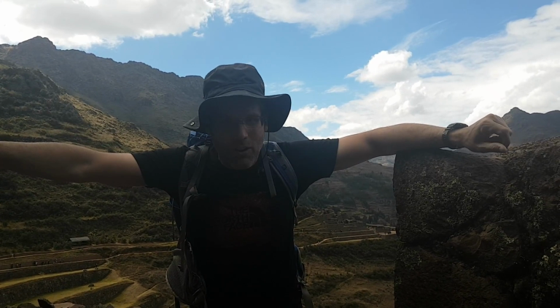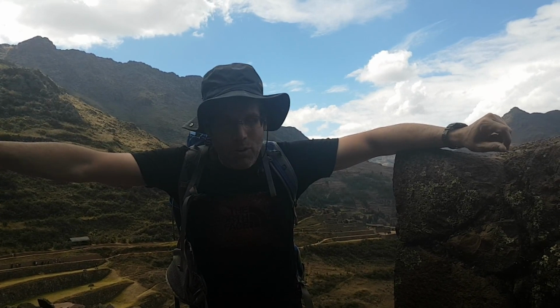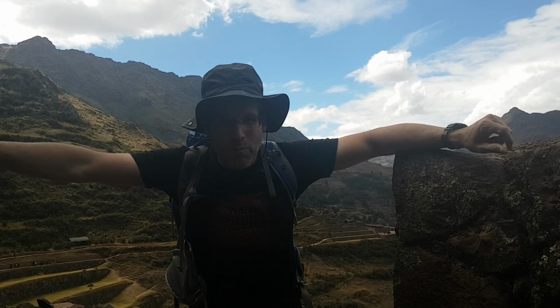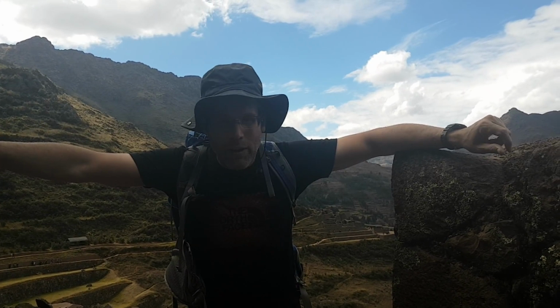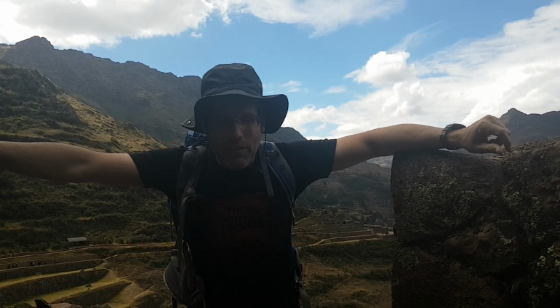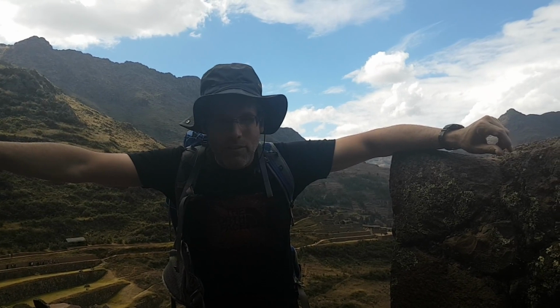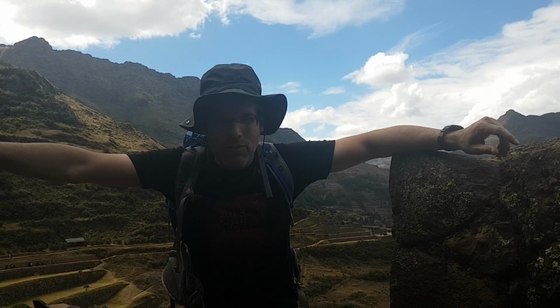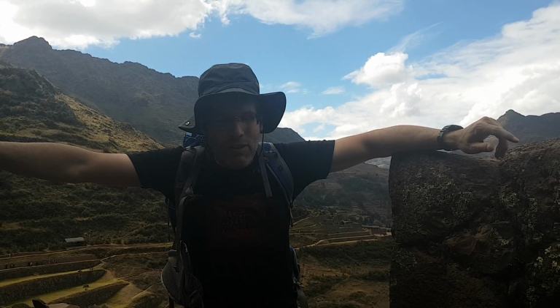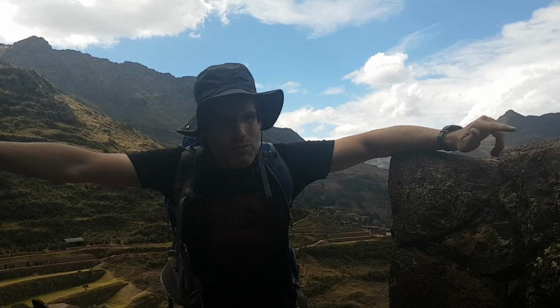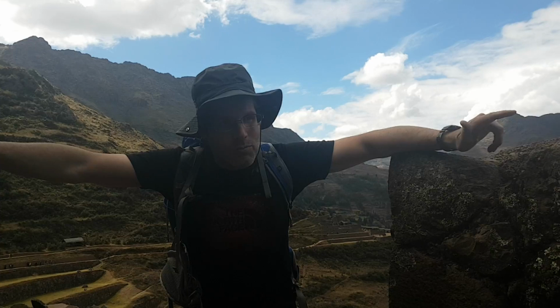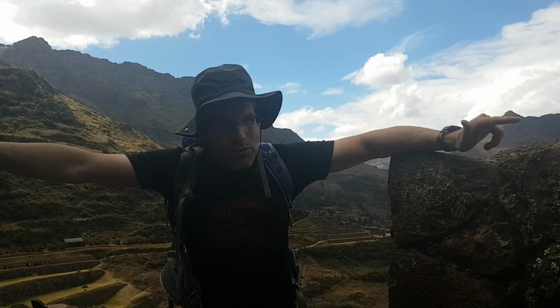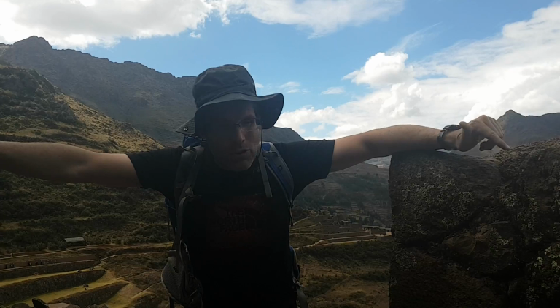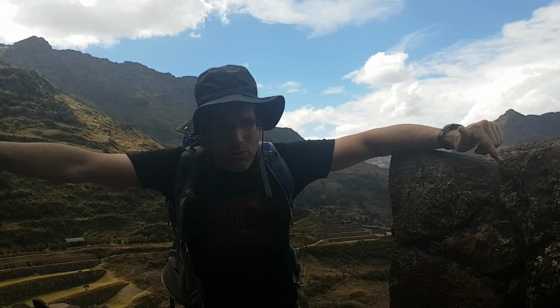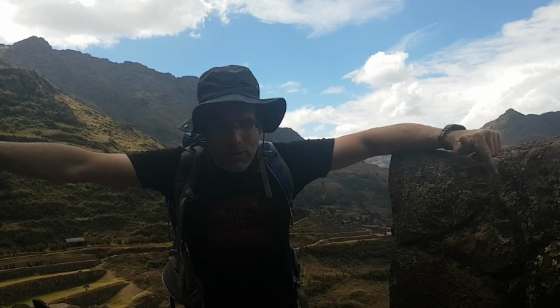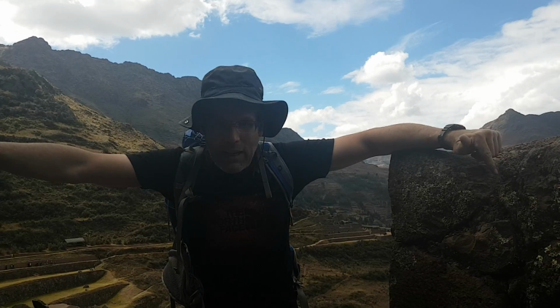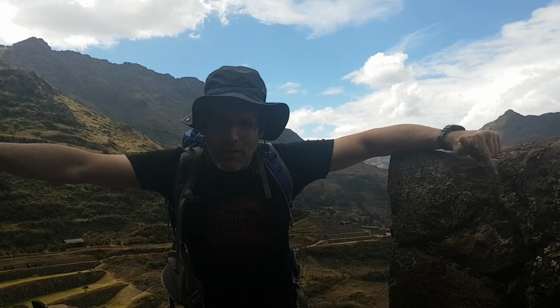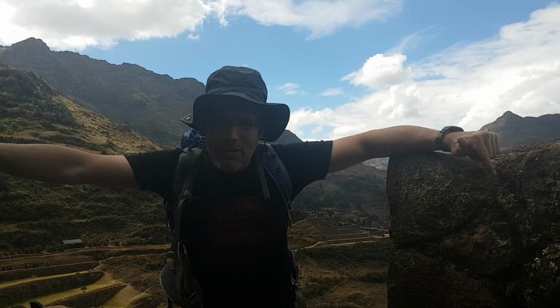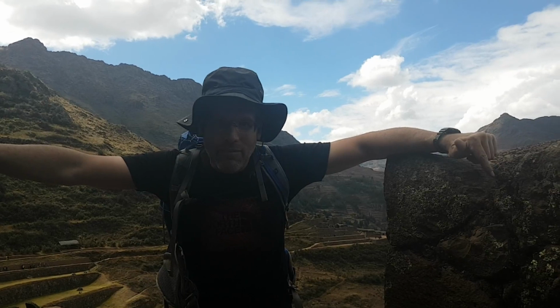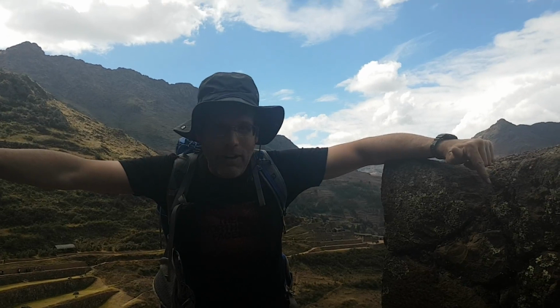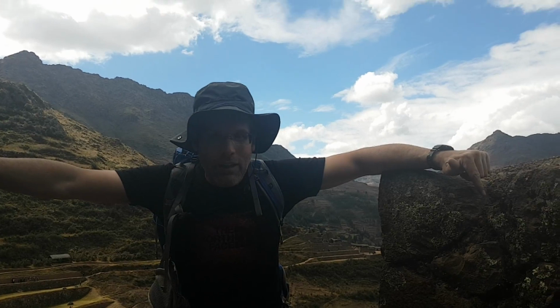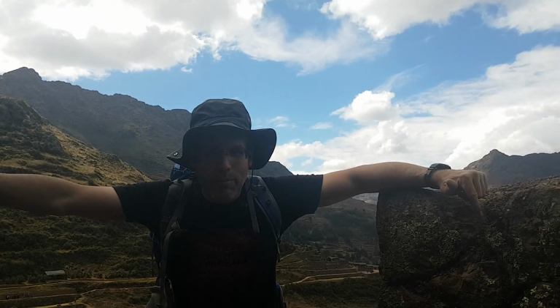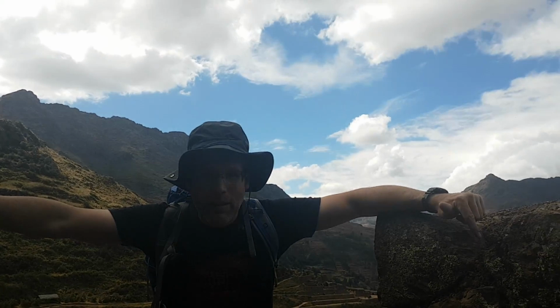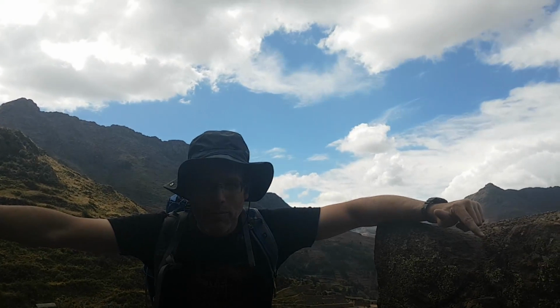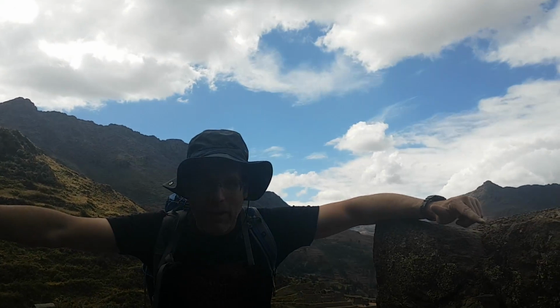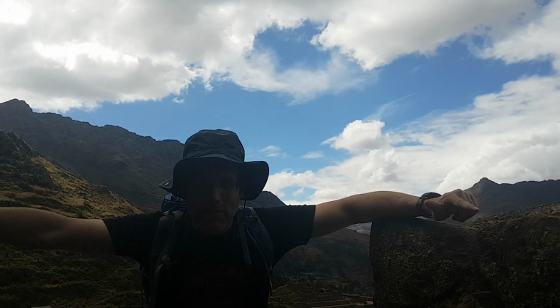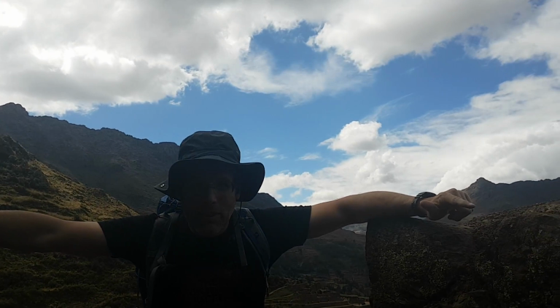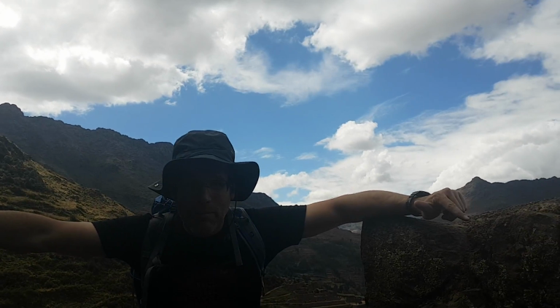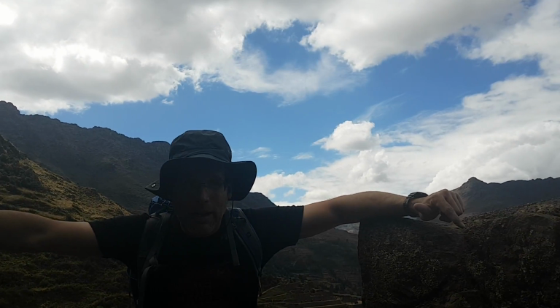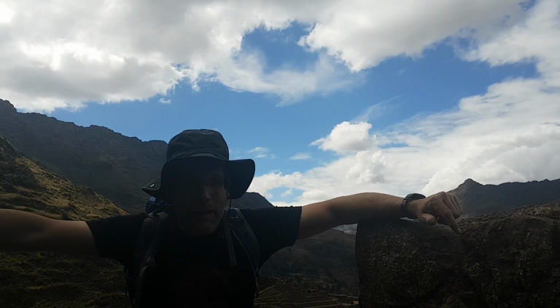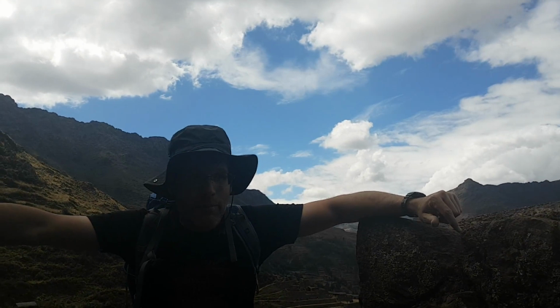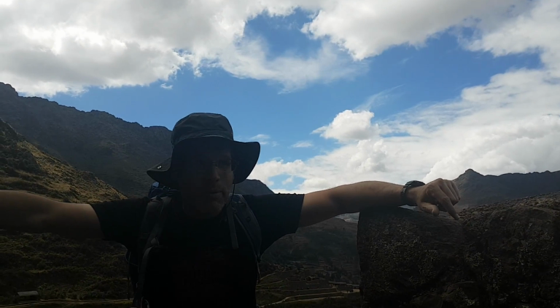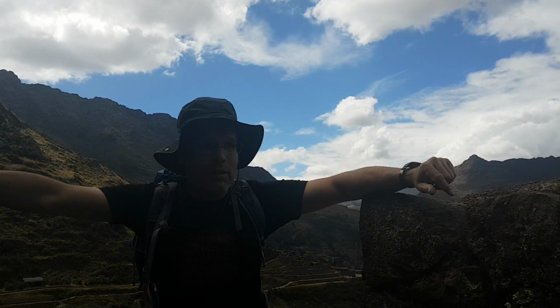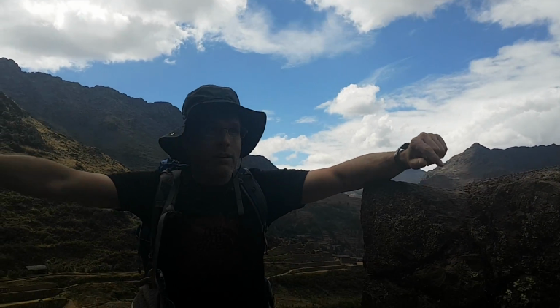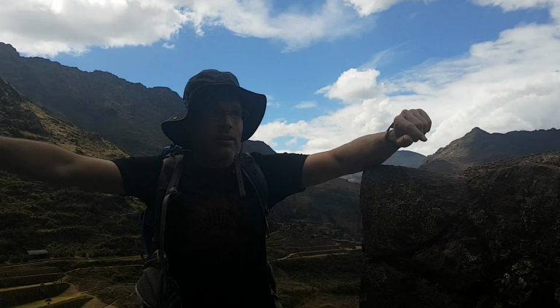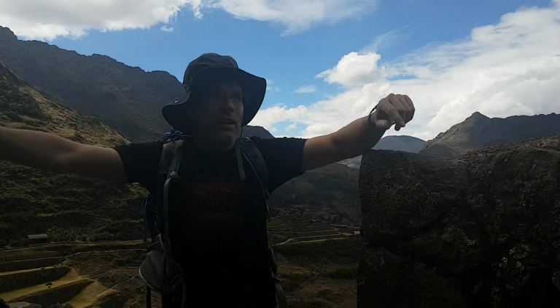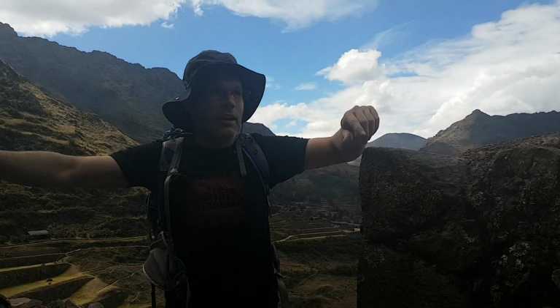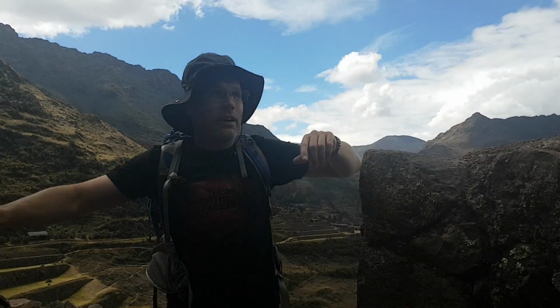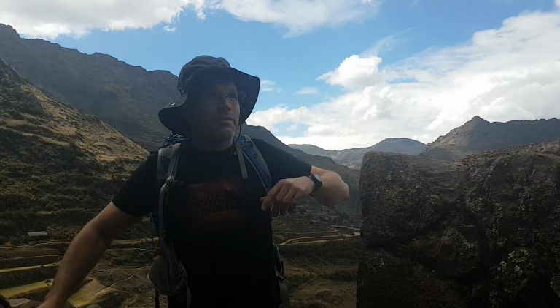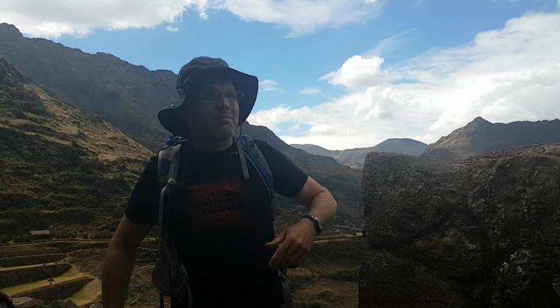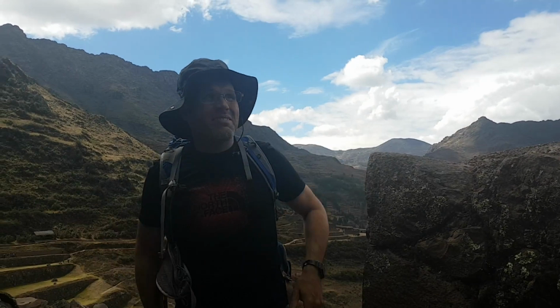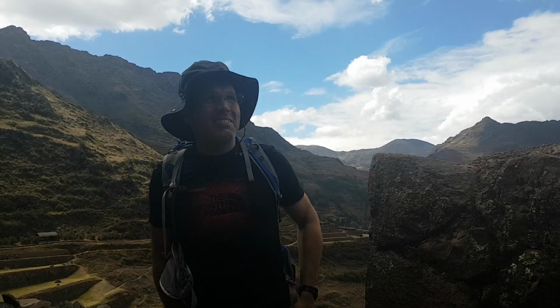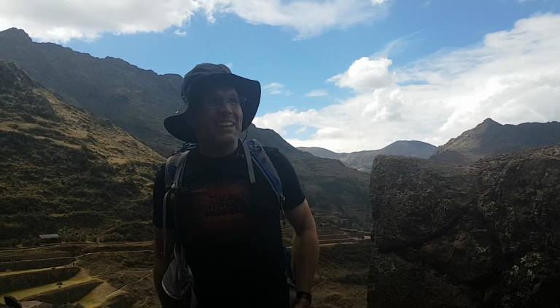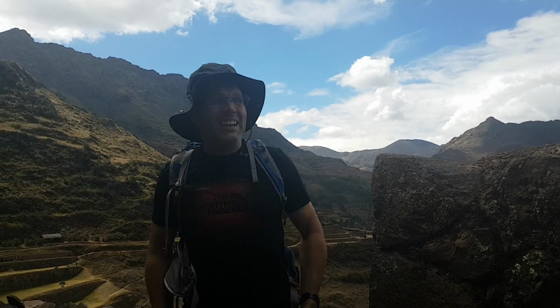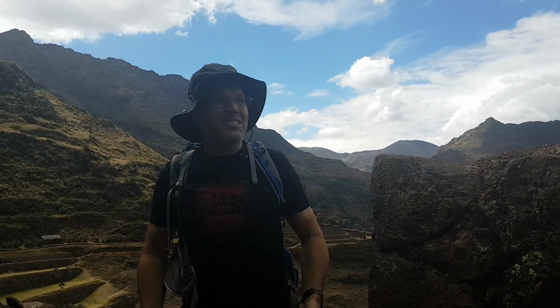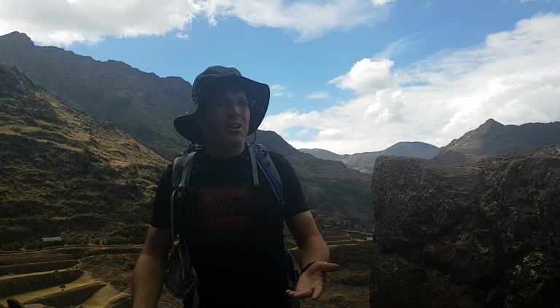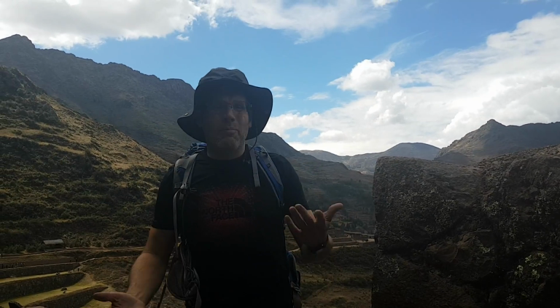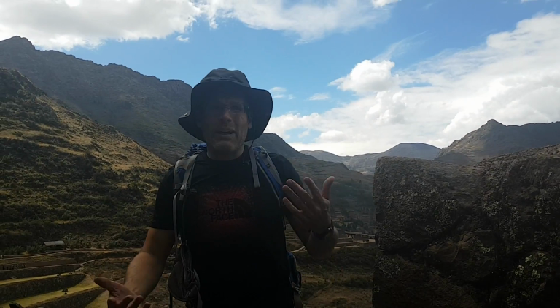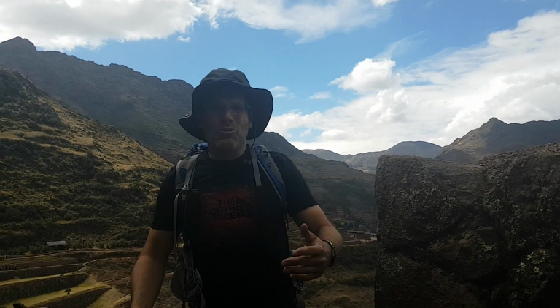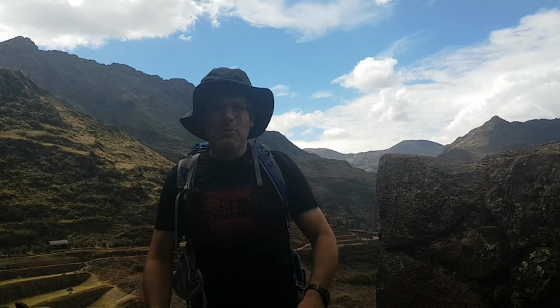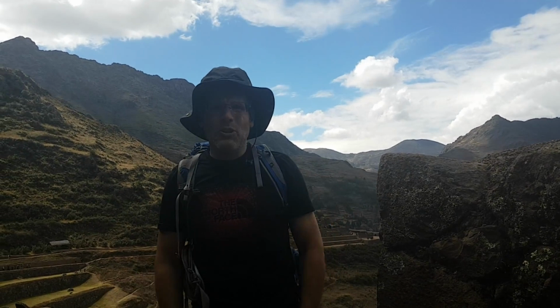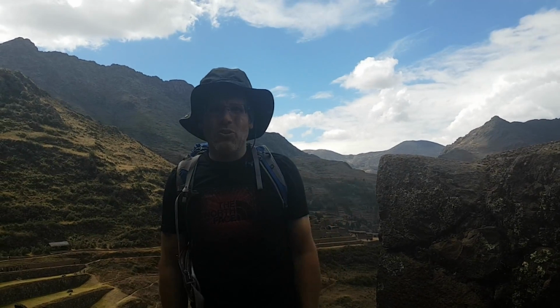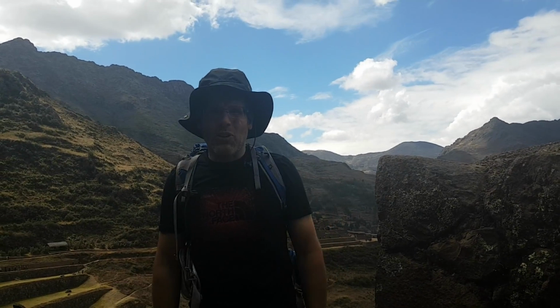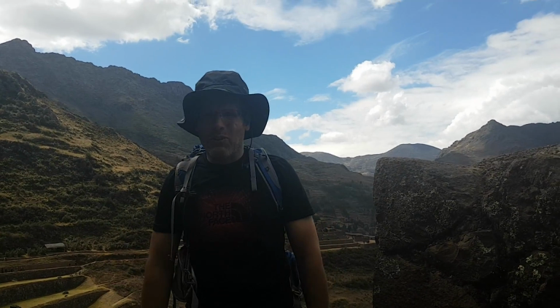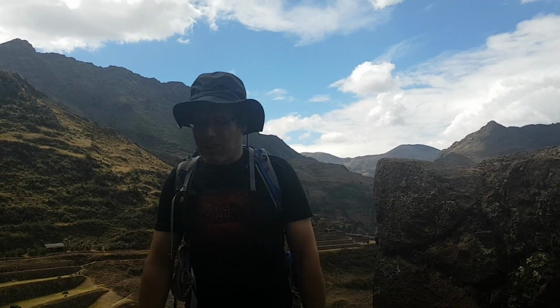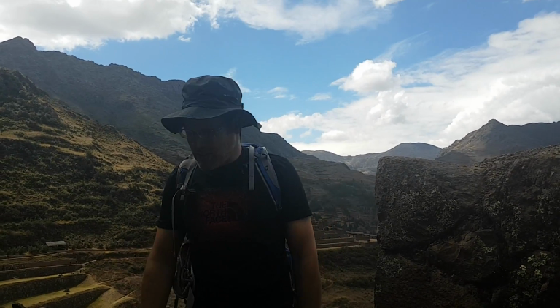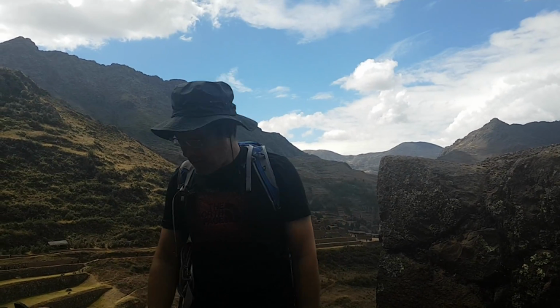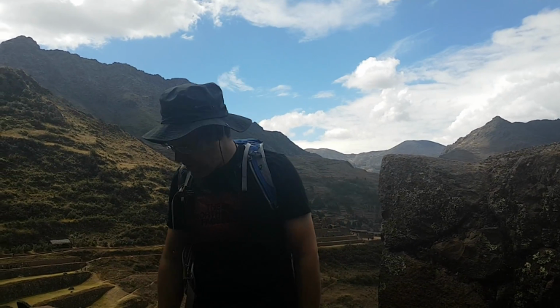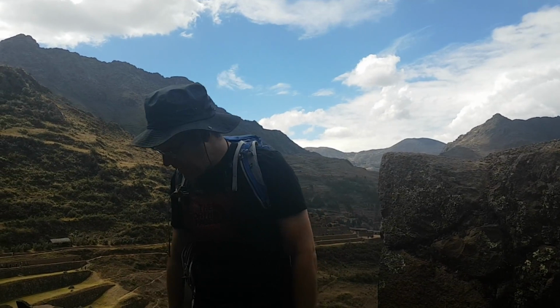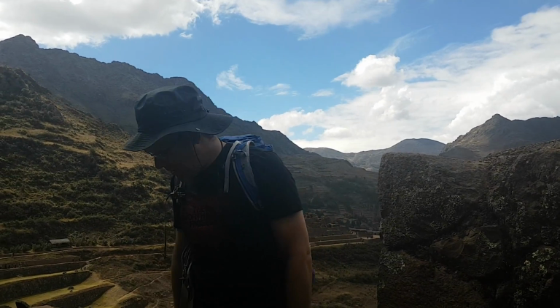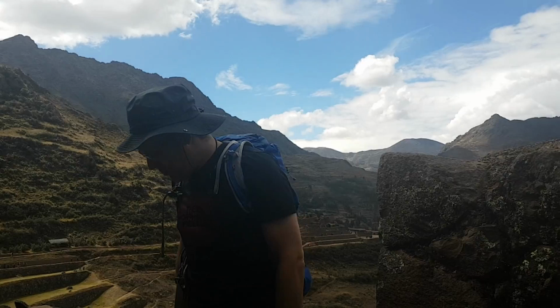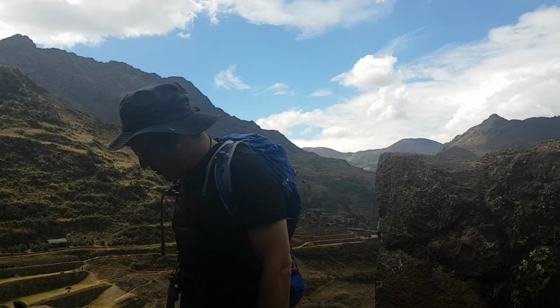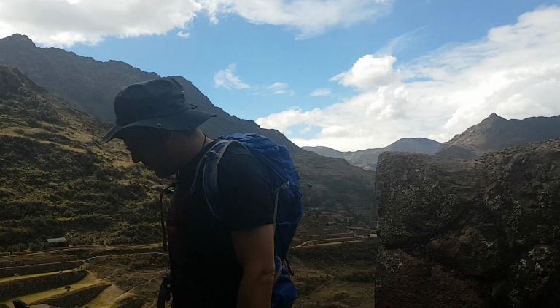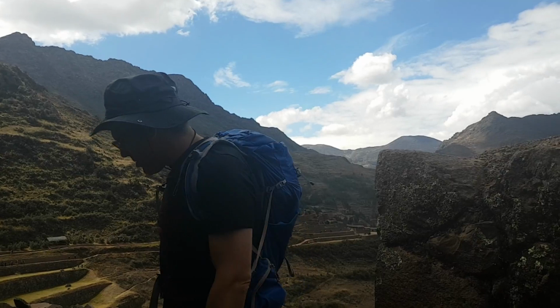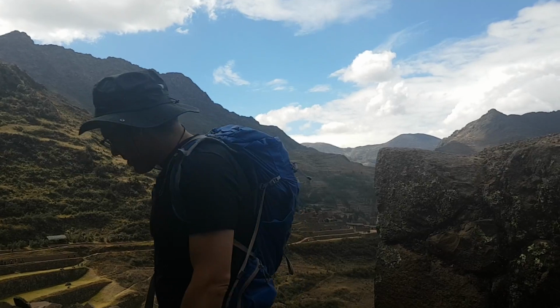Out of breath, too, because you go down into the valley but then we have to come back up here. It's not Machu Picchu, though. It's another Incan ruins.